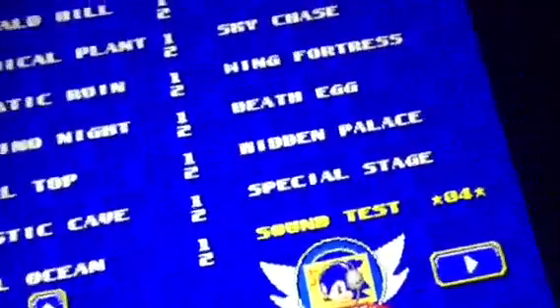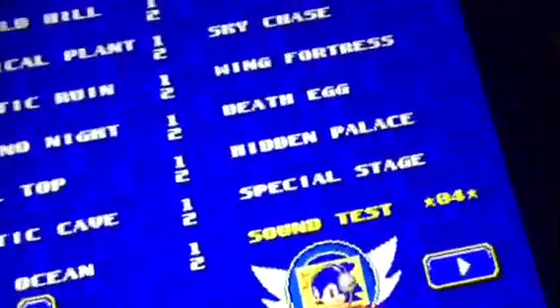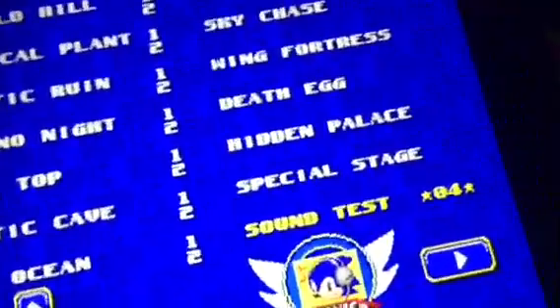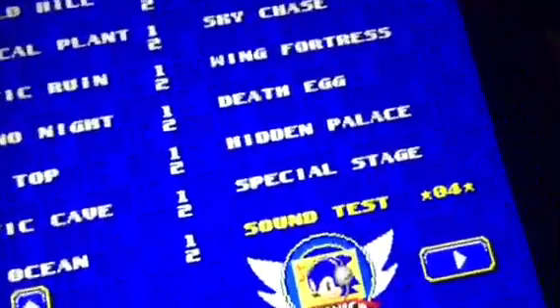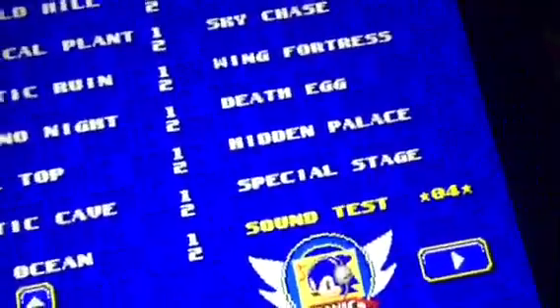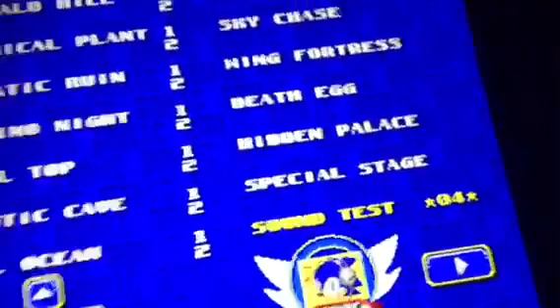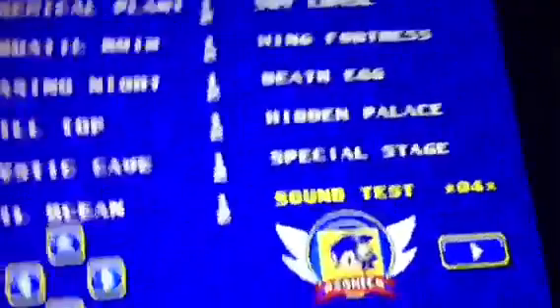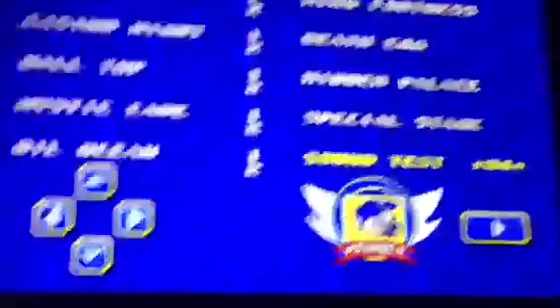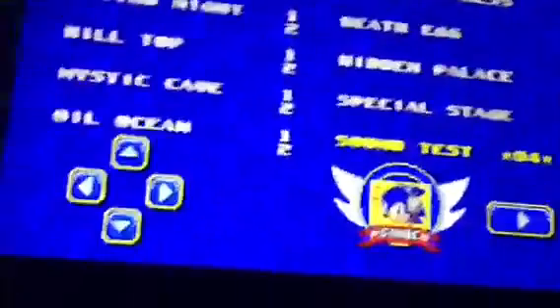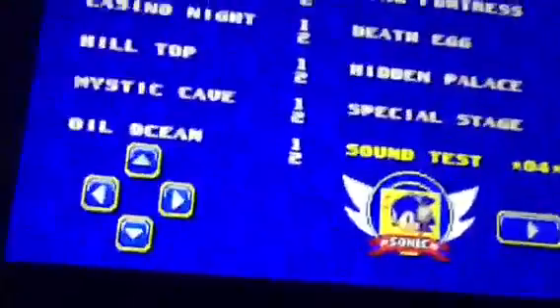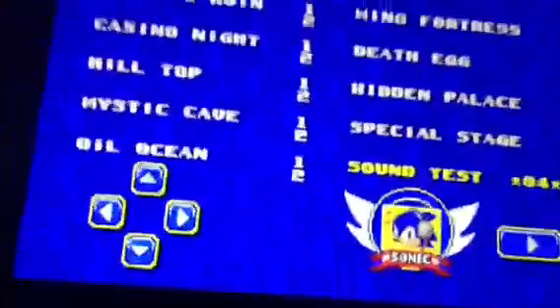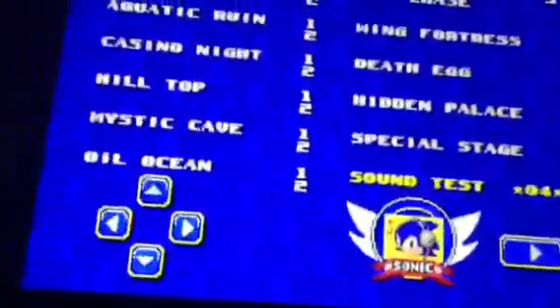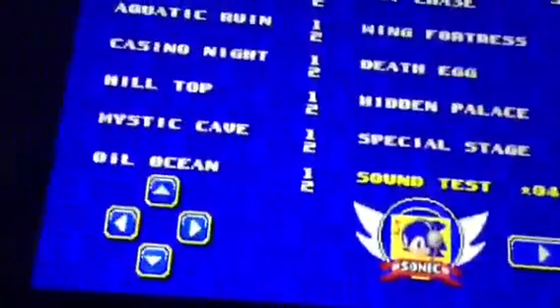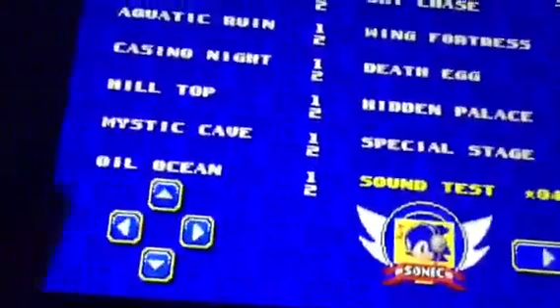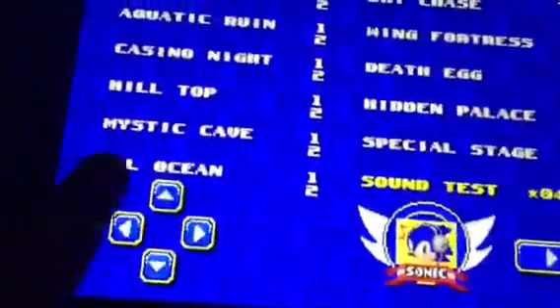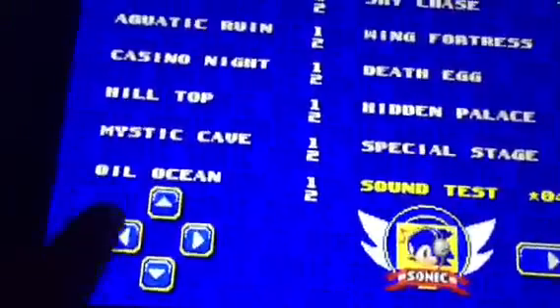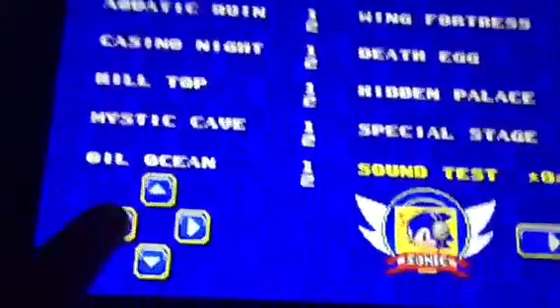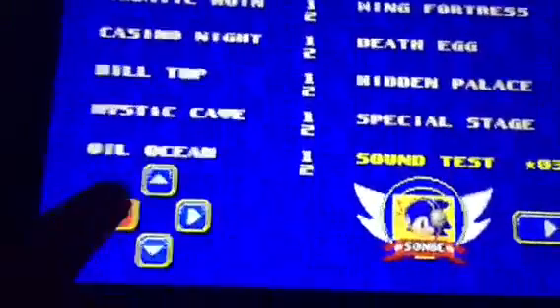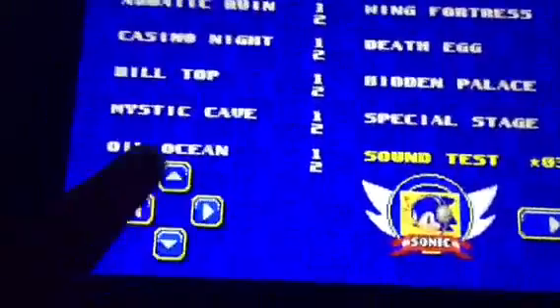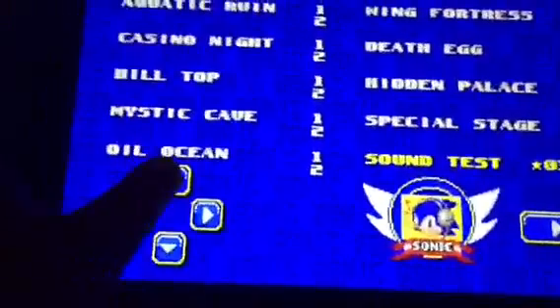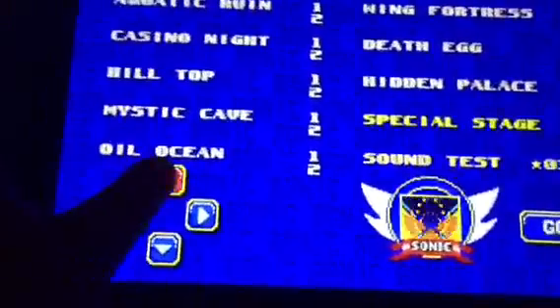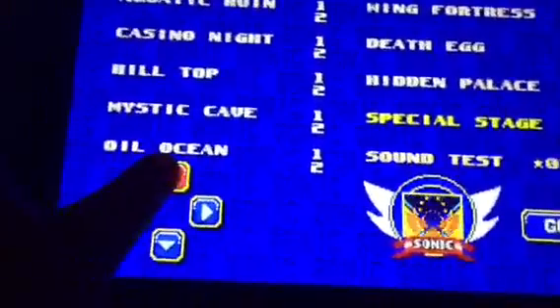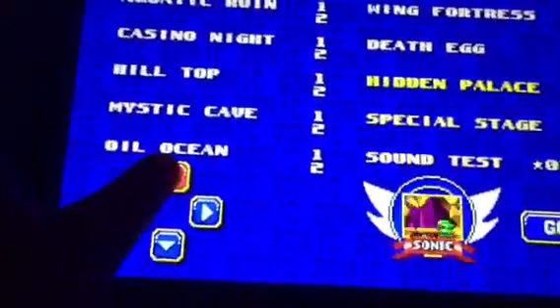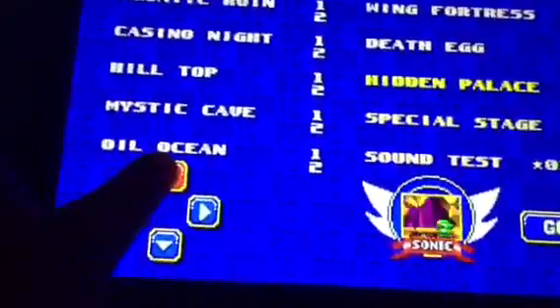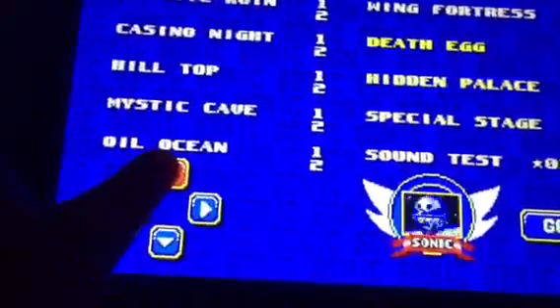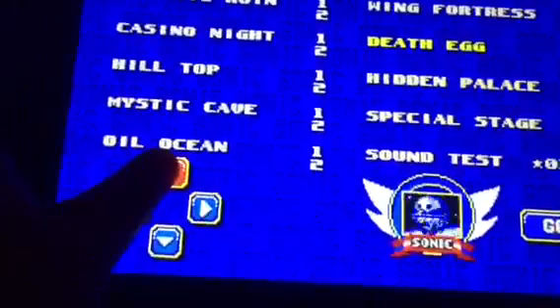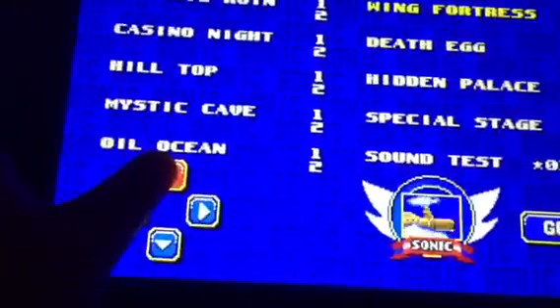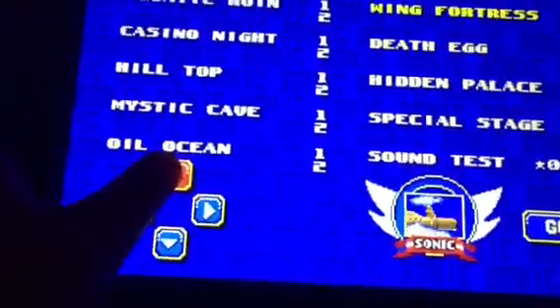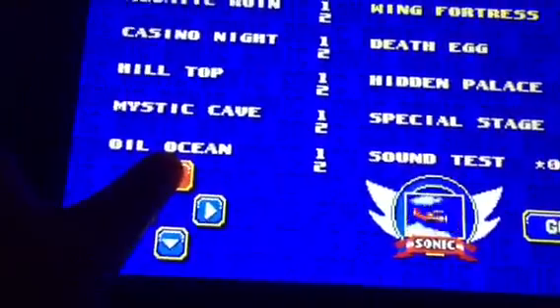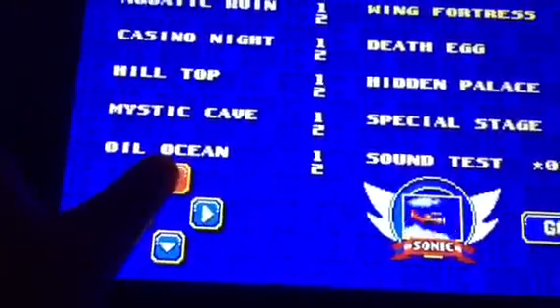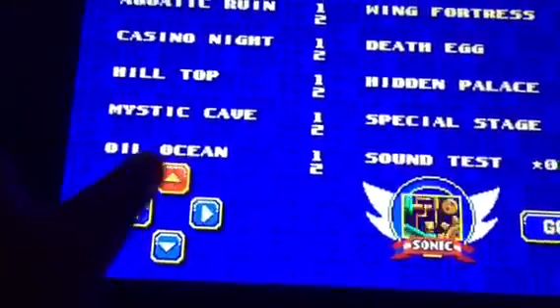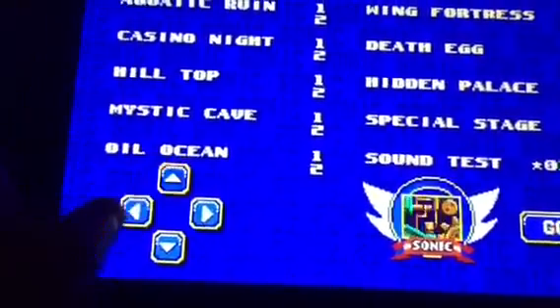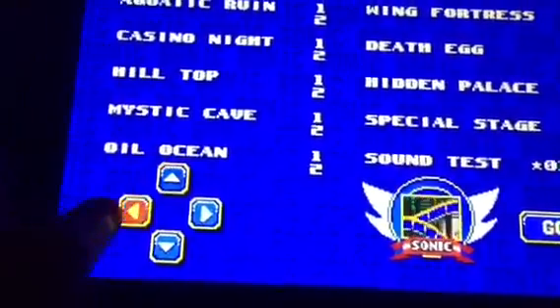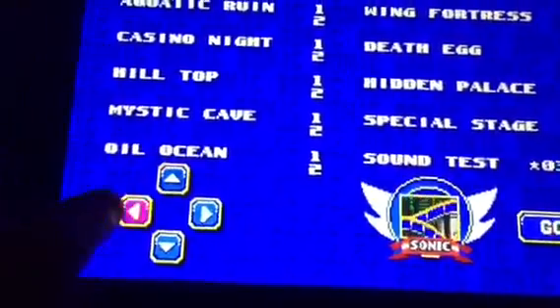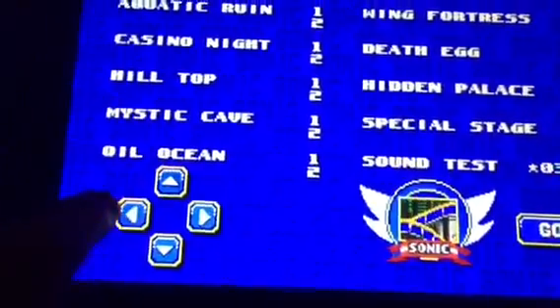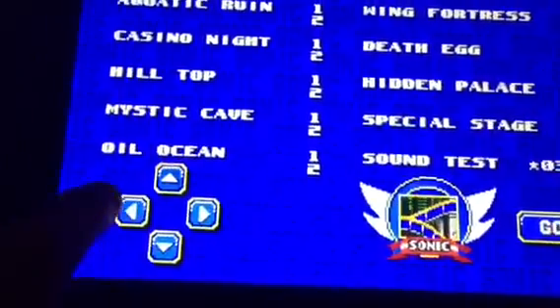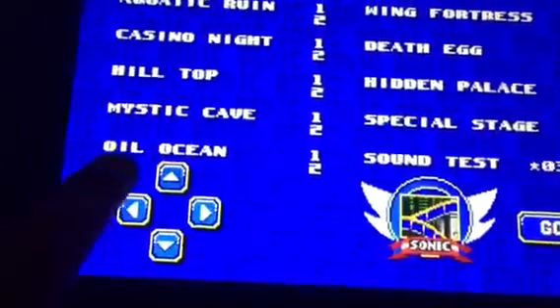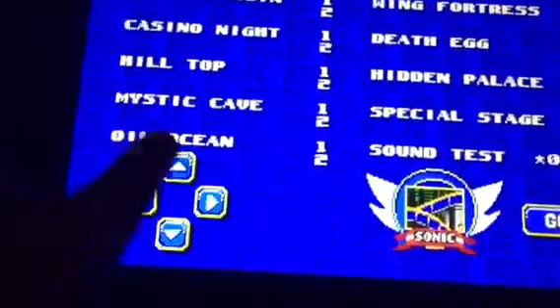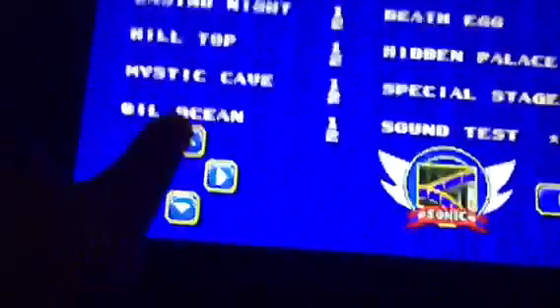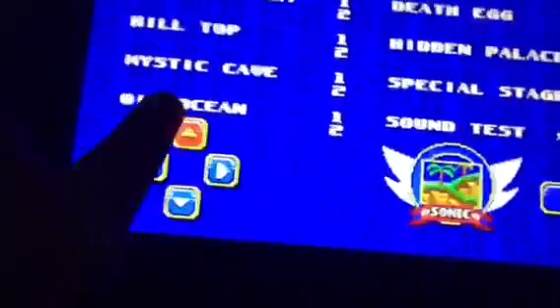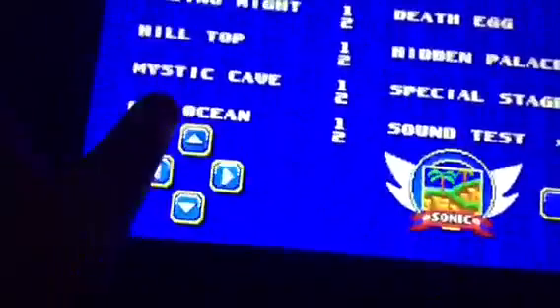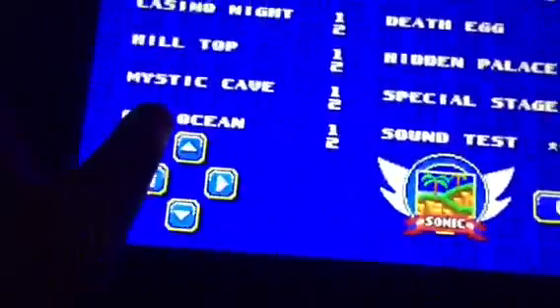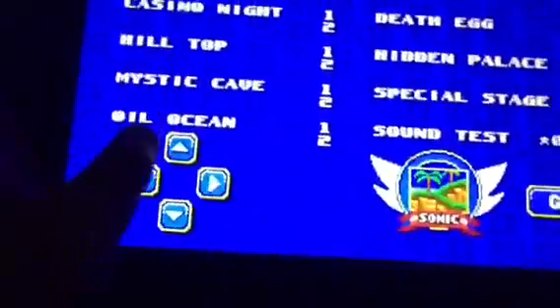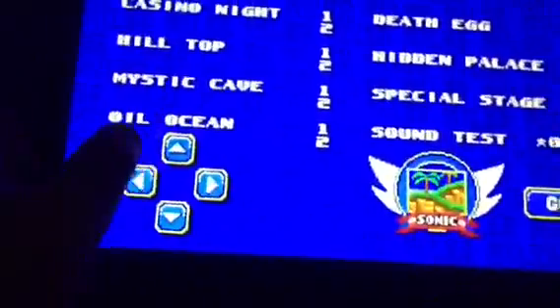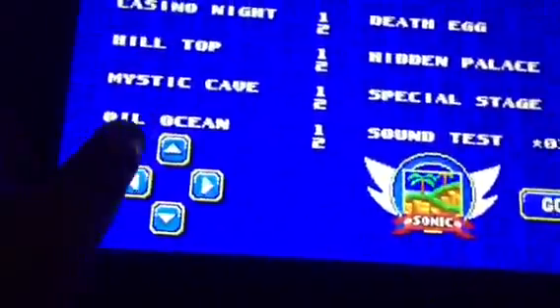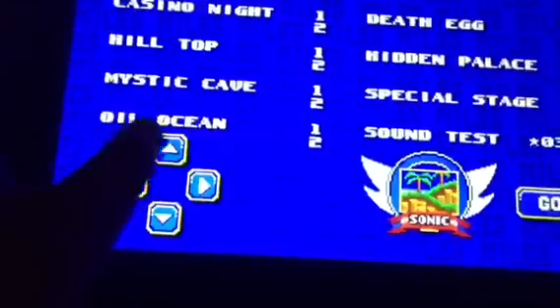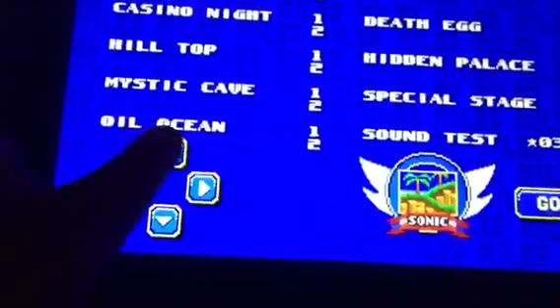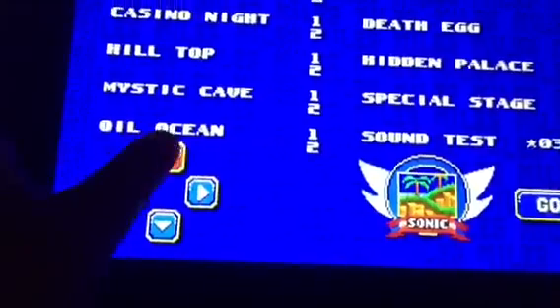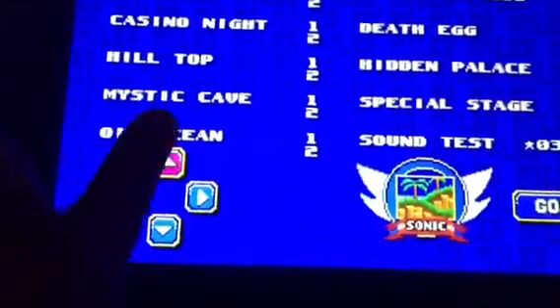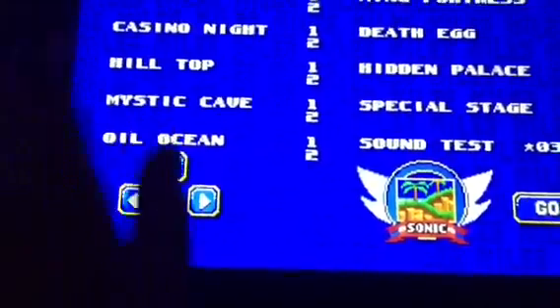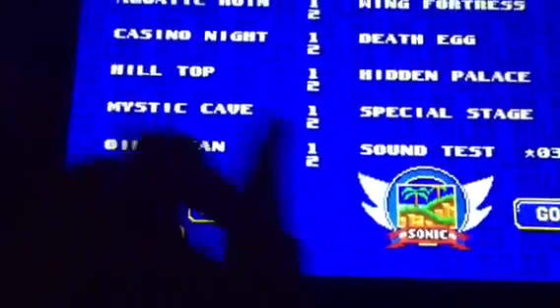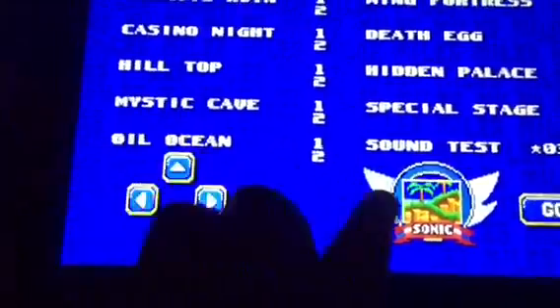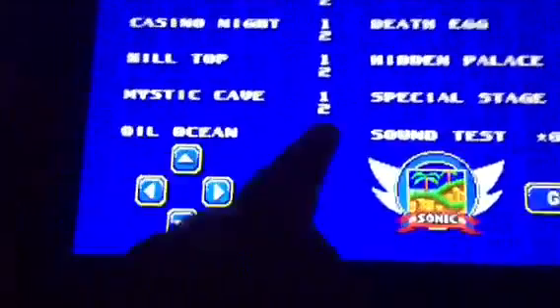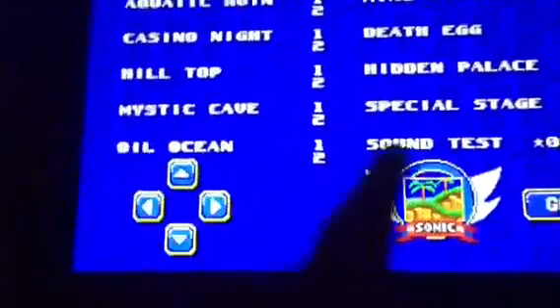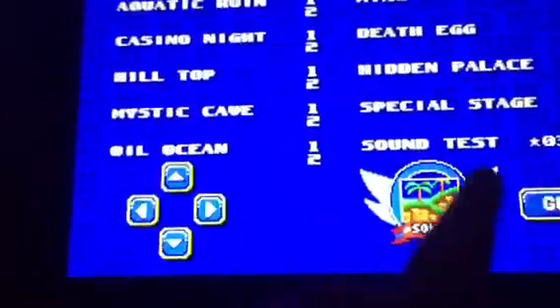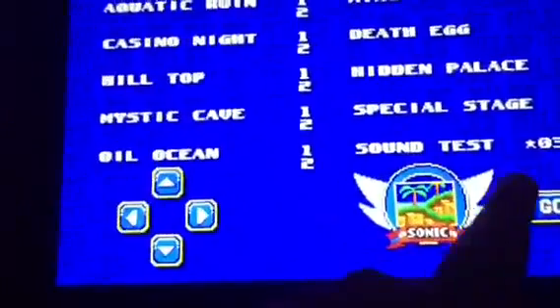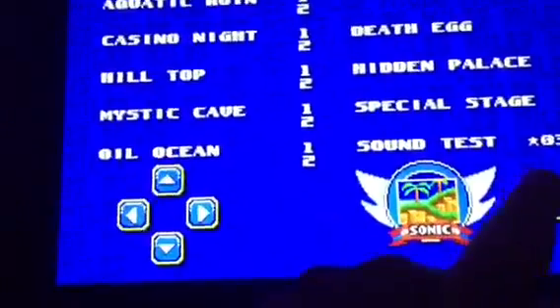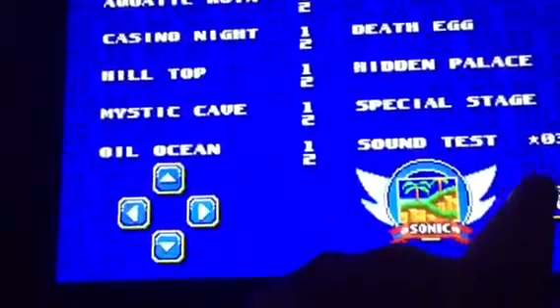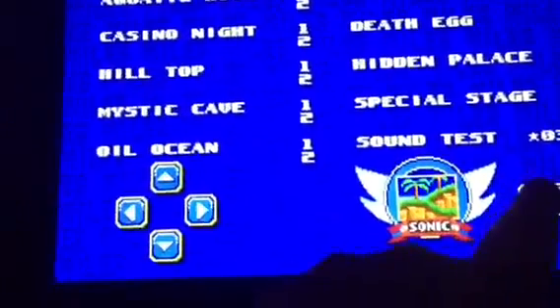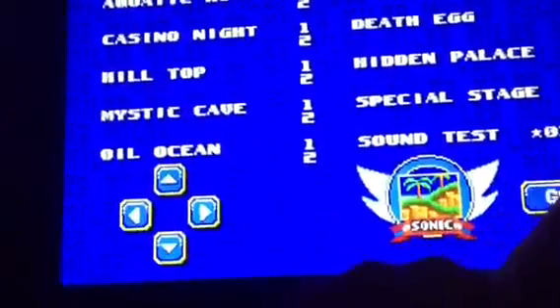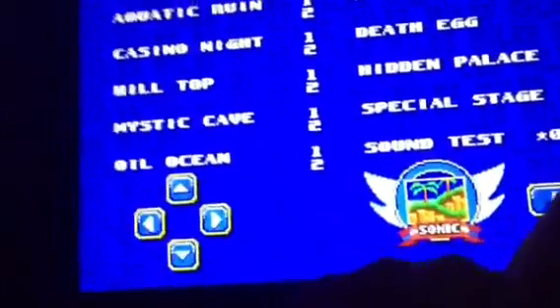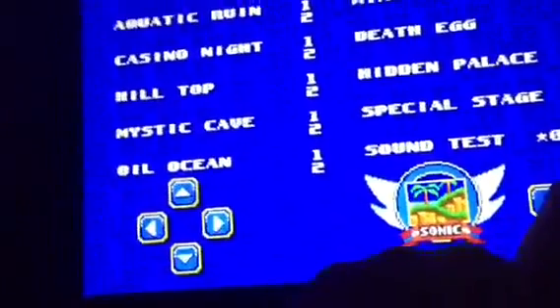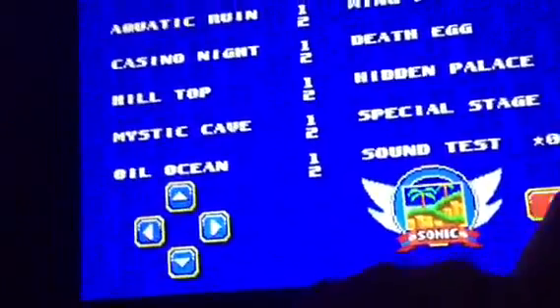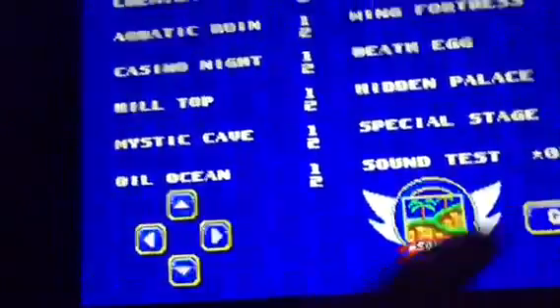That means you've got Debug Mode. Now just go into any level you want. I'm going to do Emerald Hill.